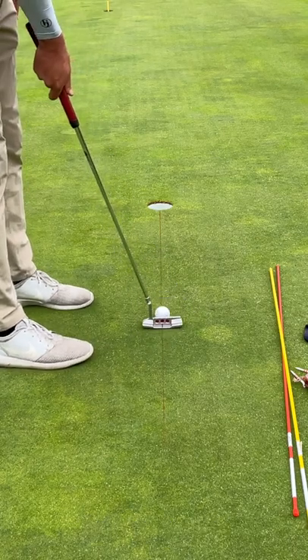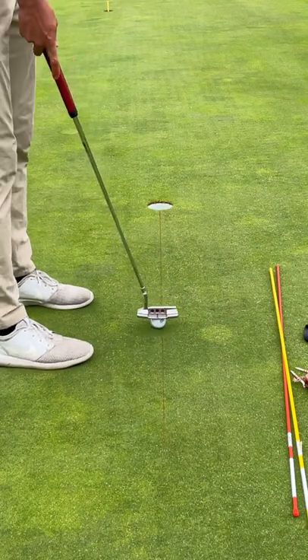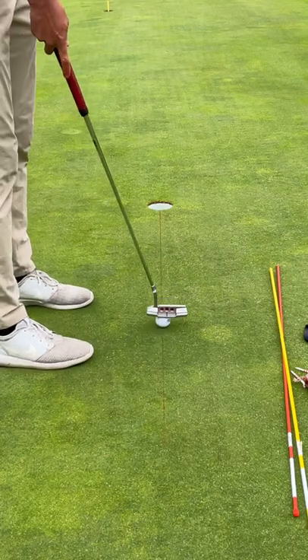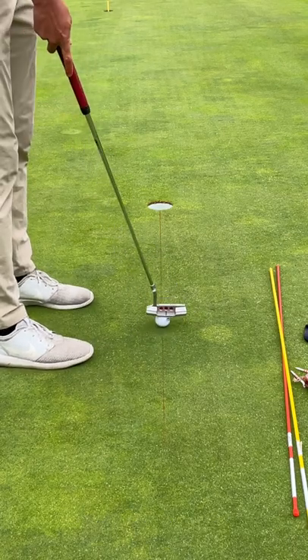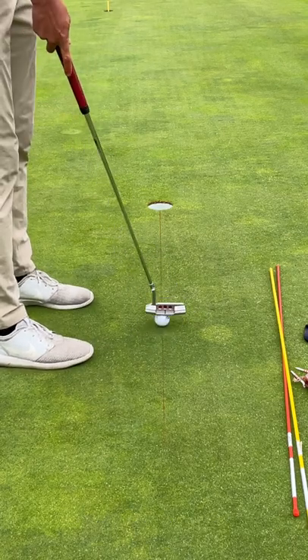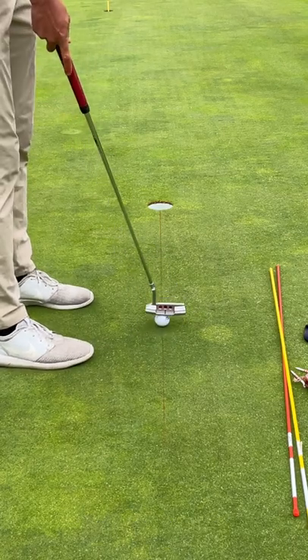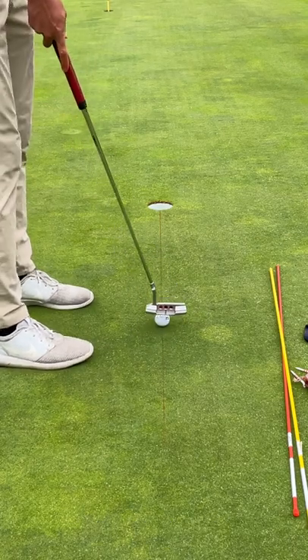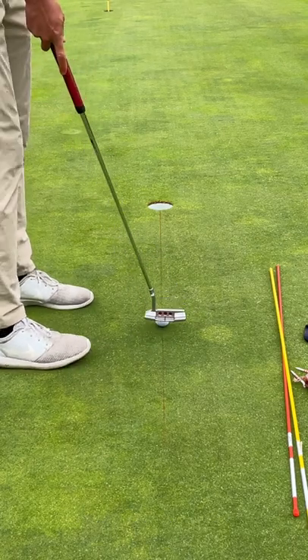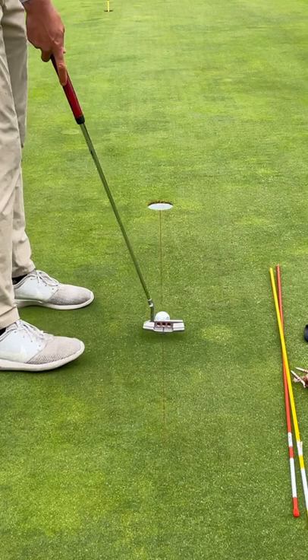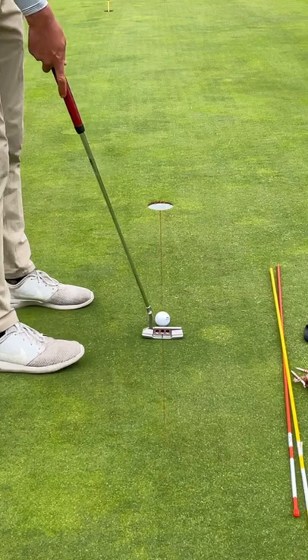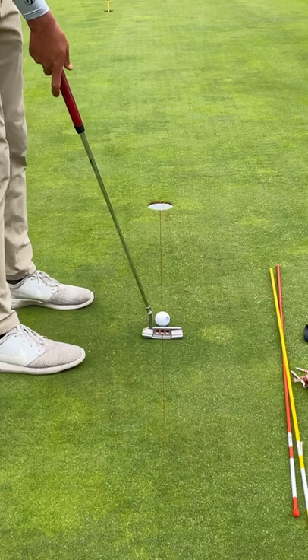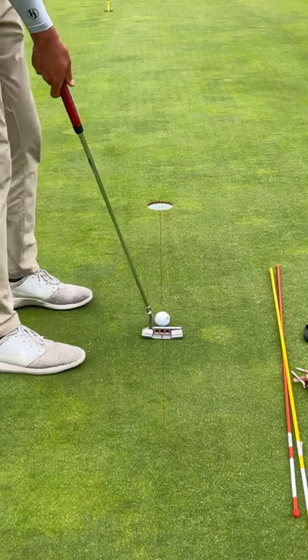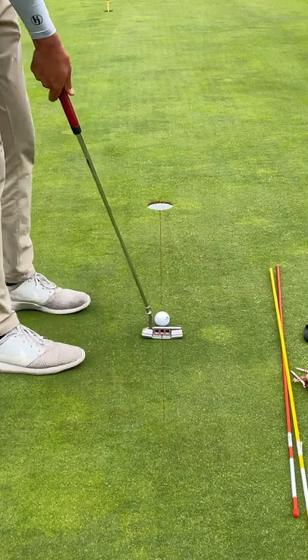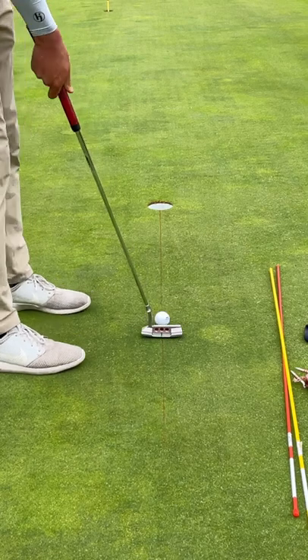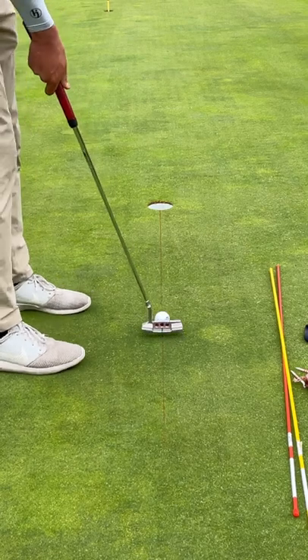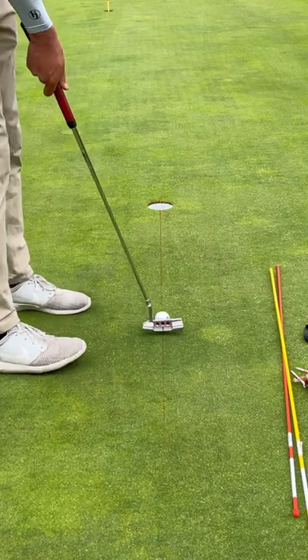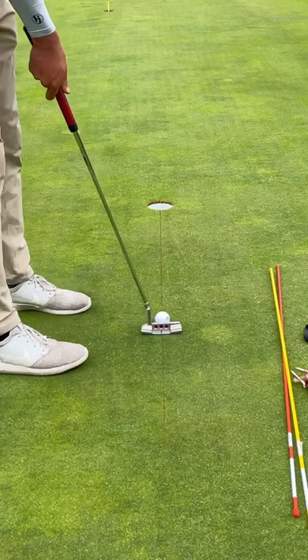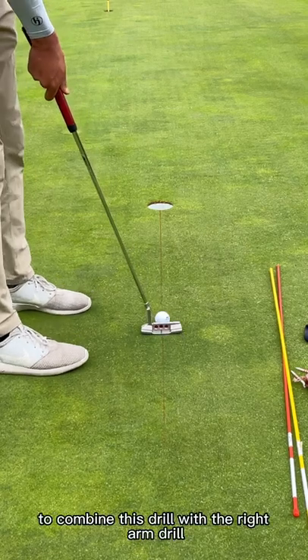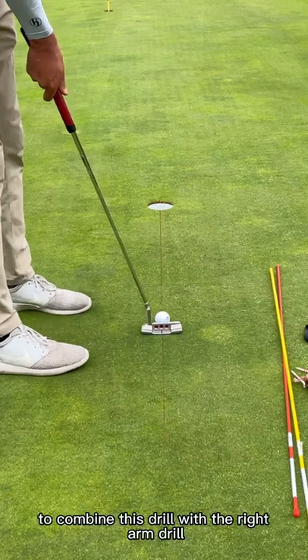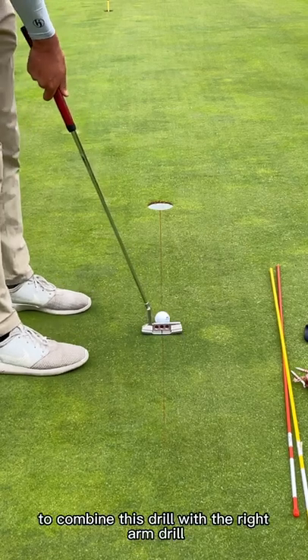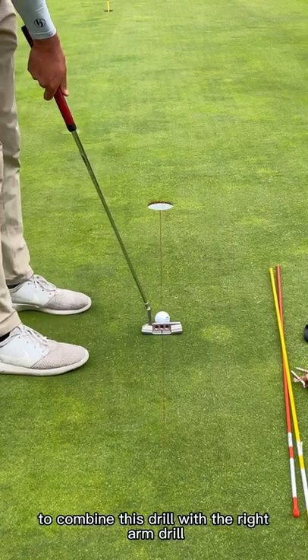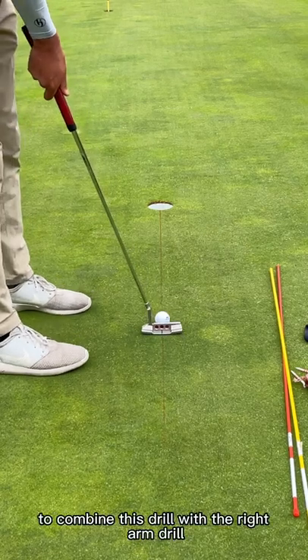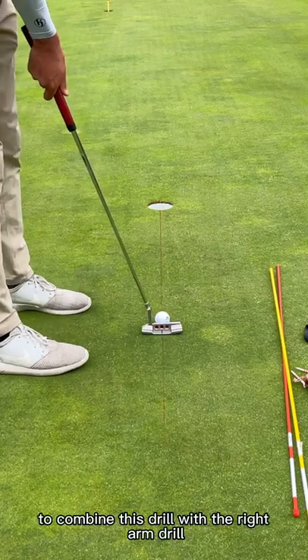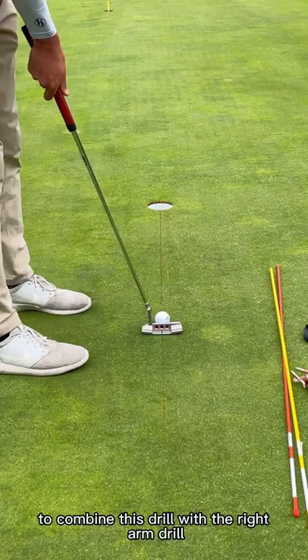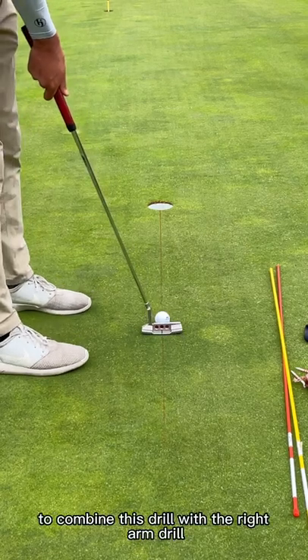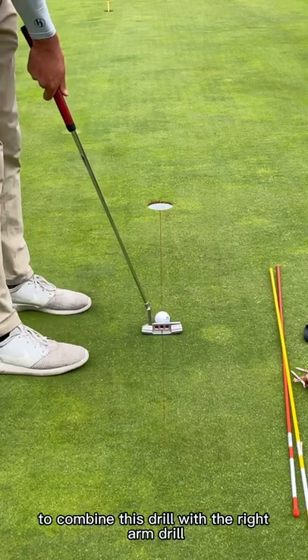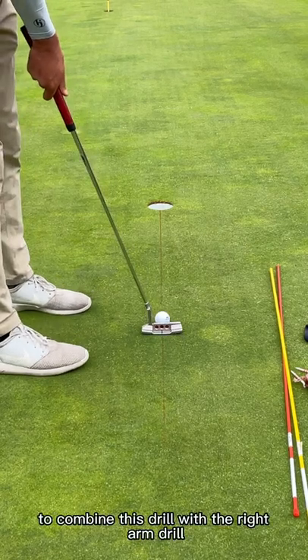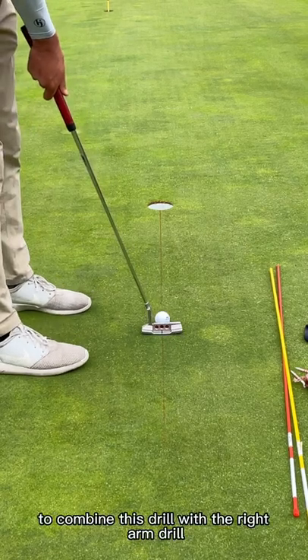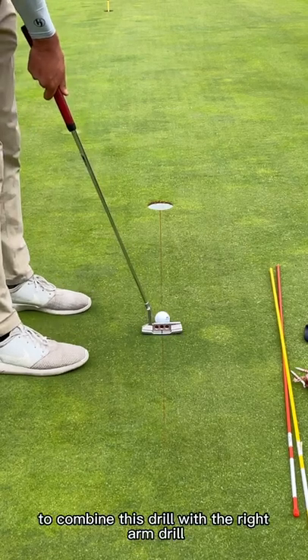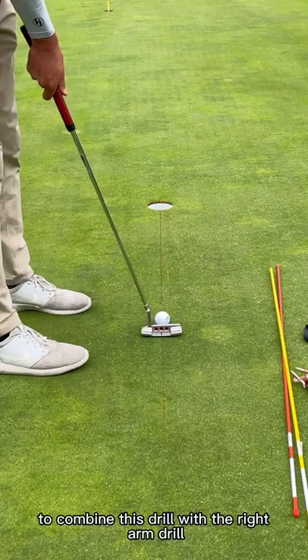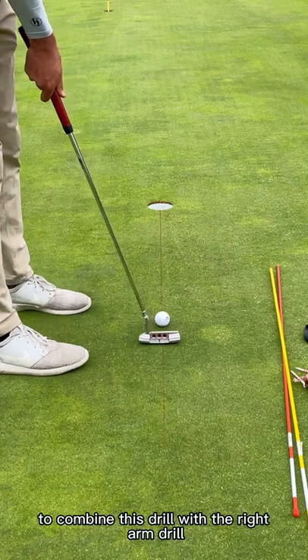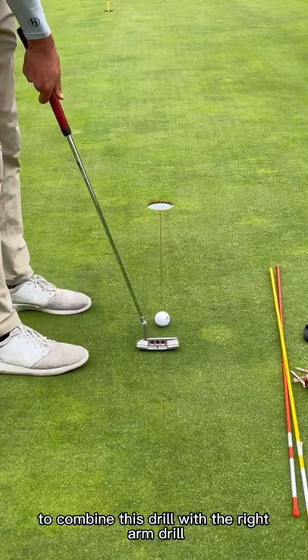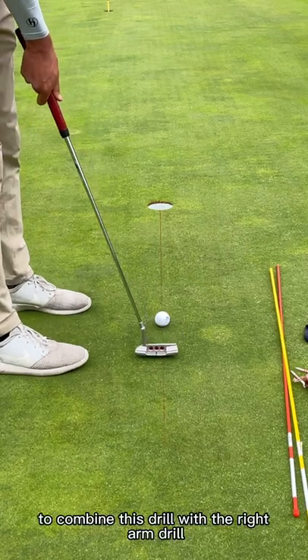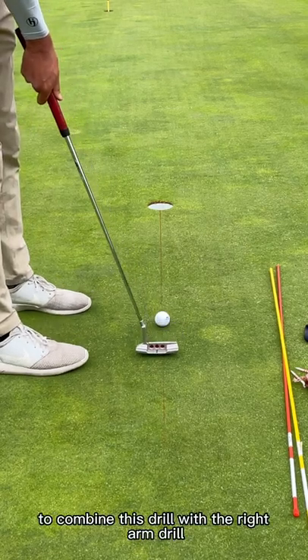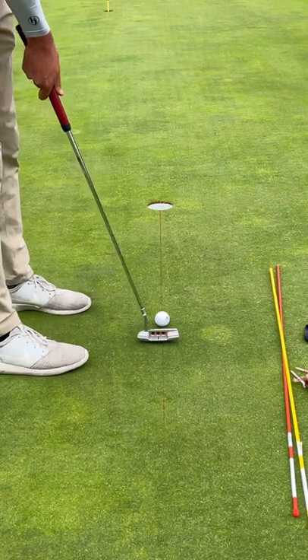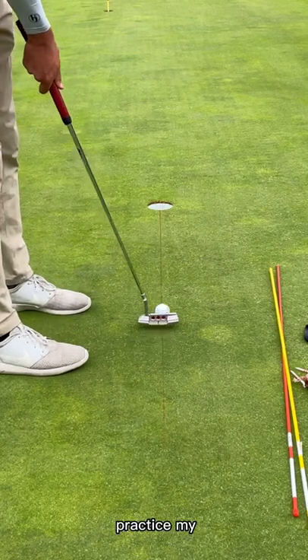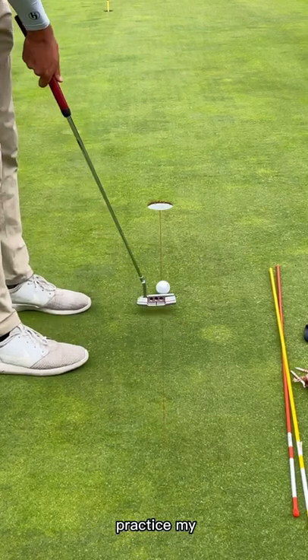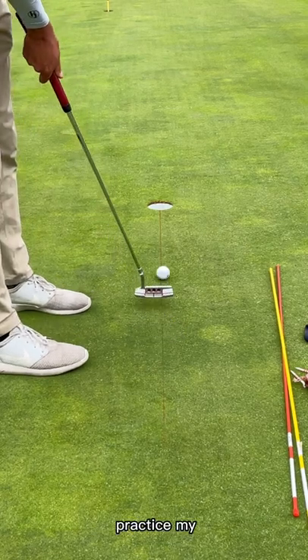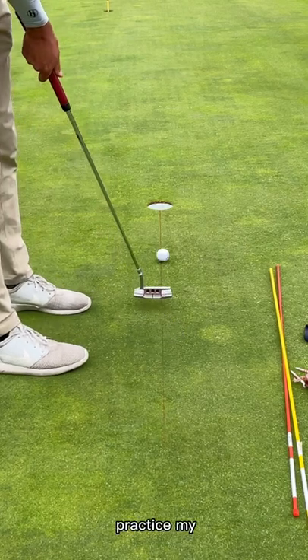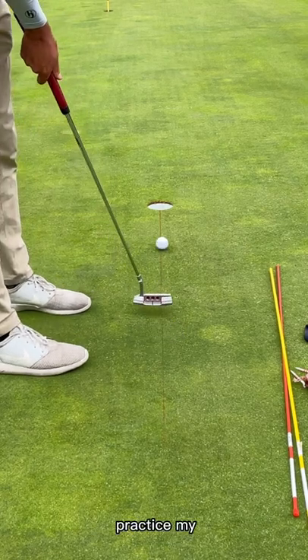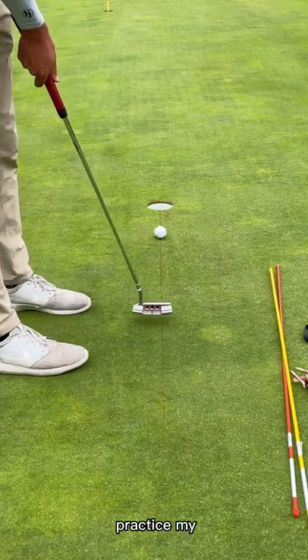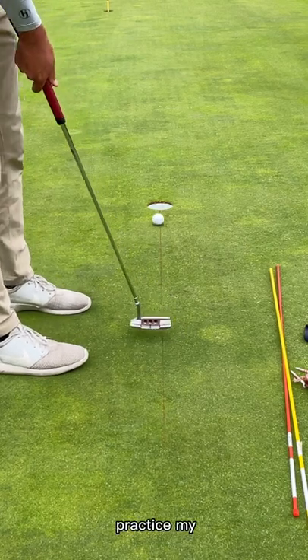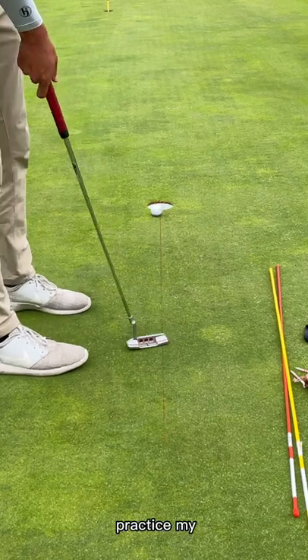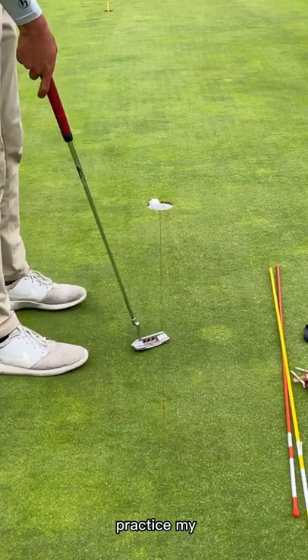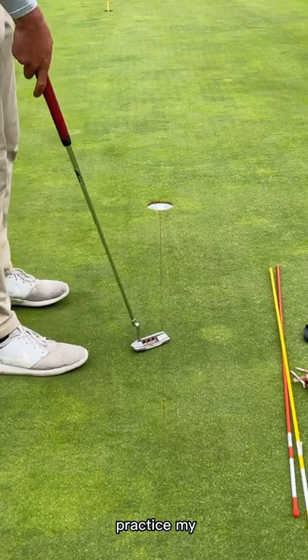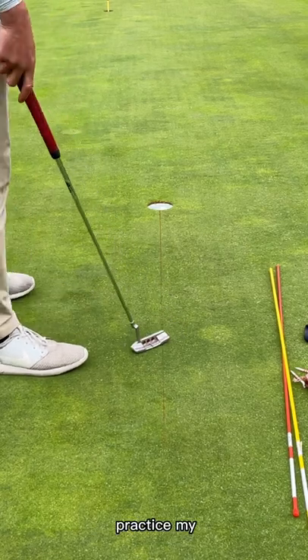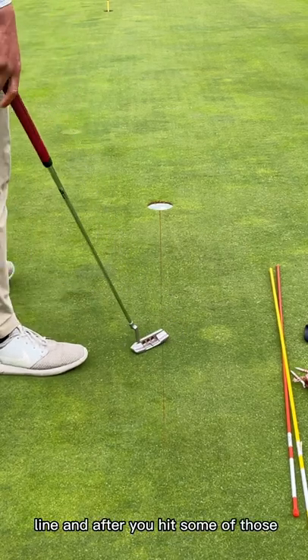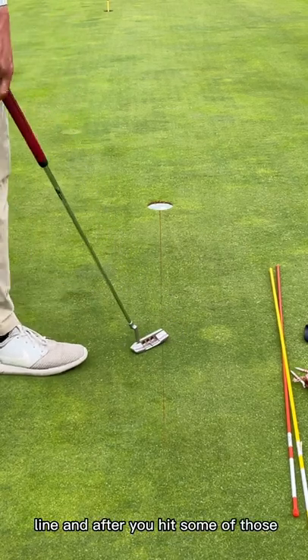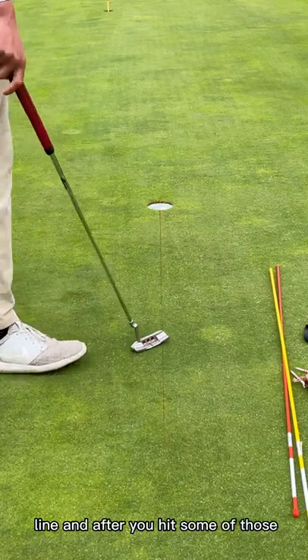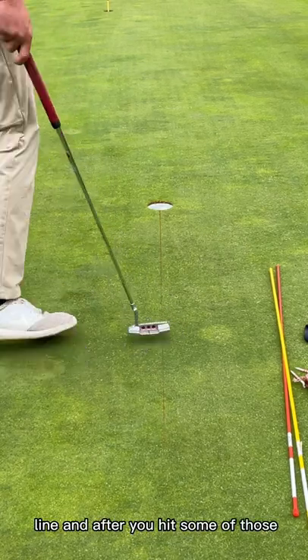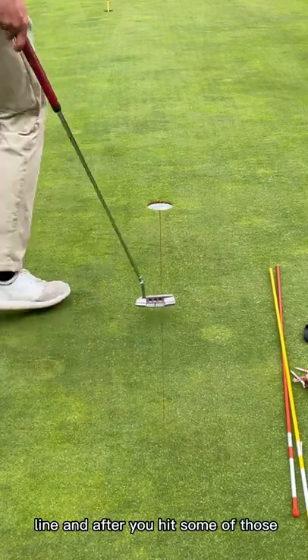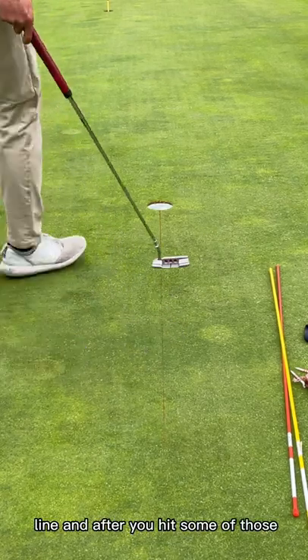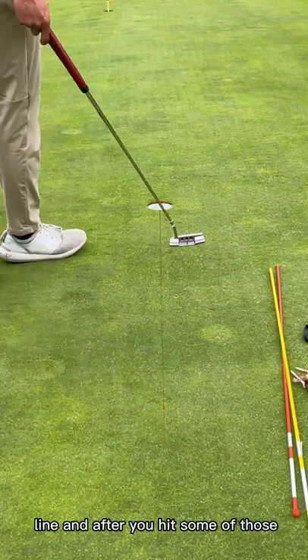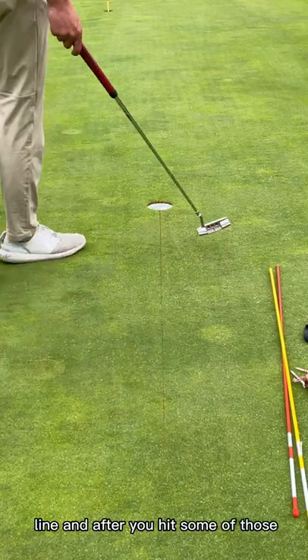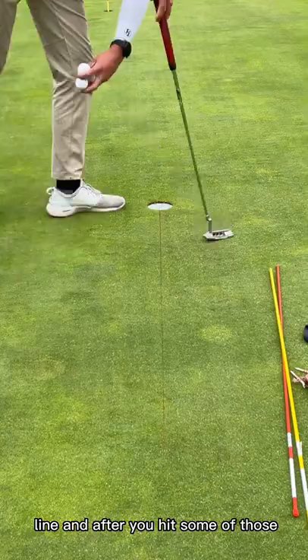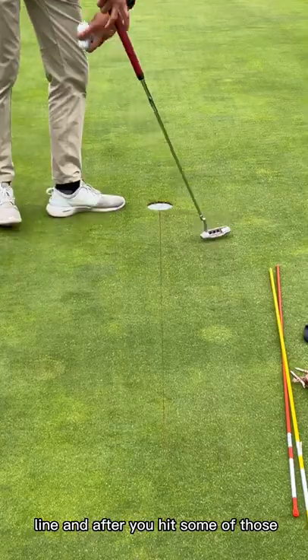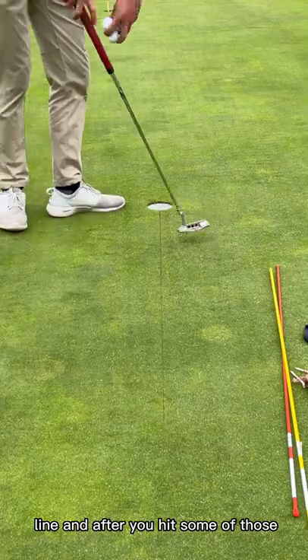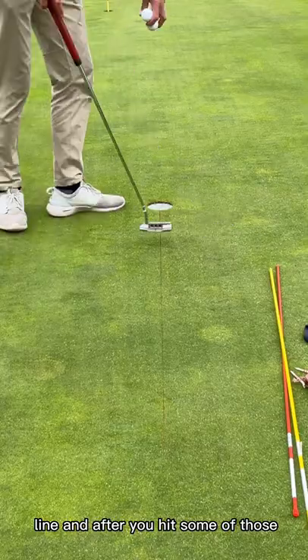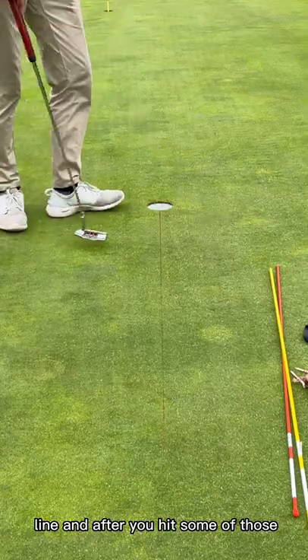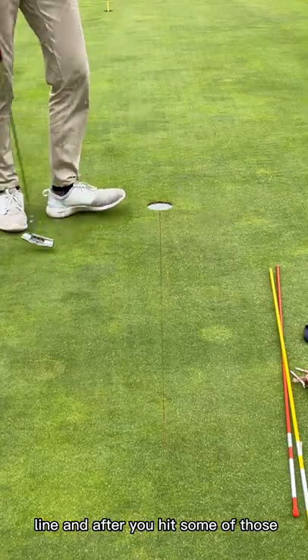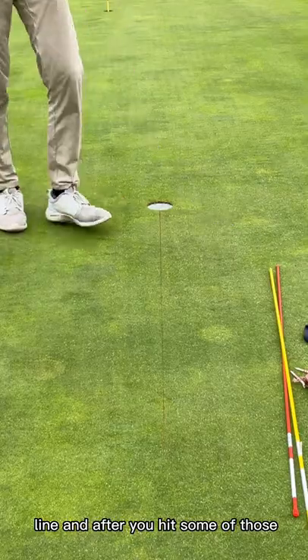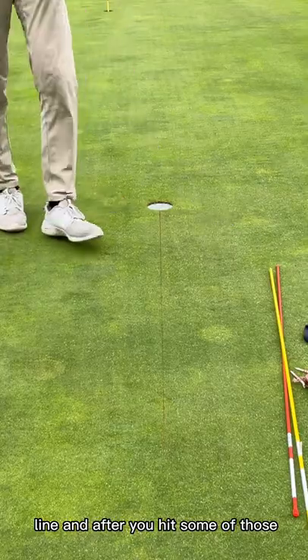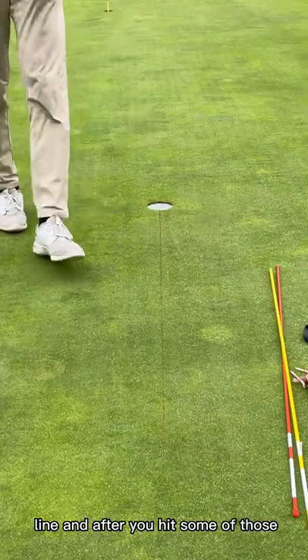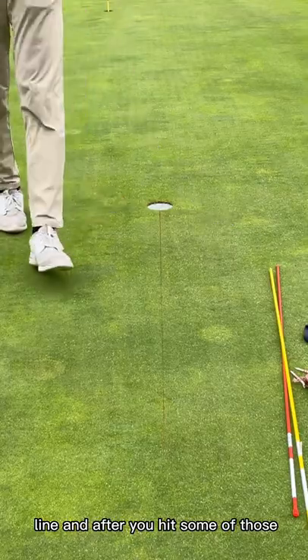To combine this drill with the right arm drill, practice your line. And after you hit some of those, you're all set.